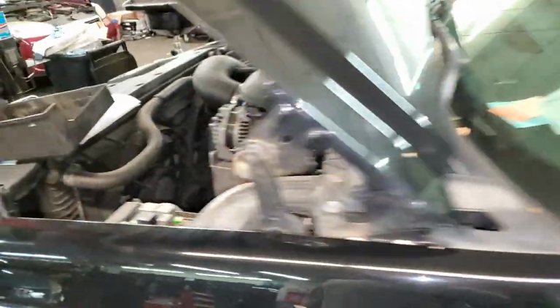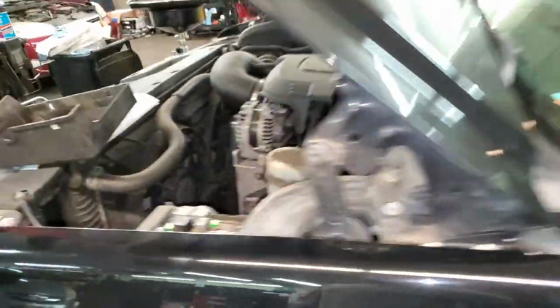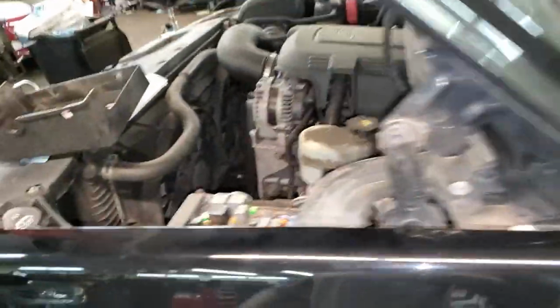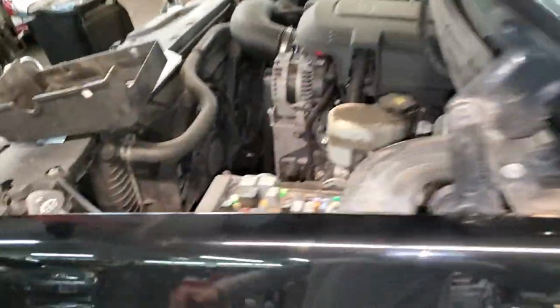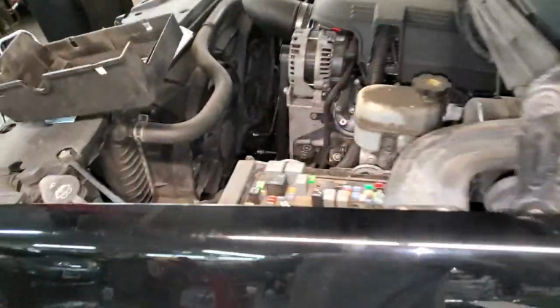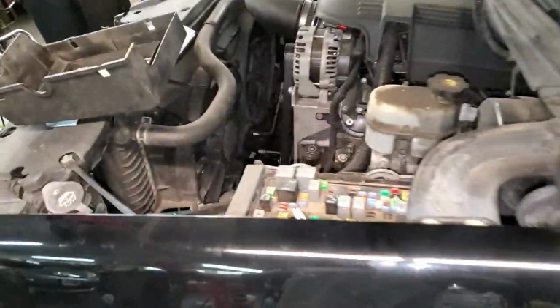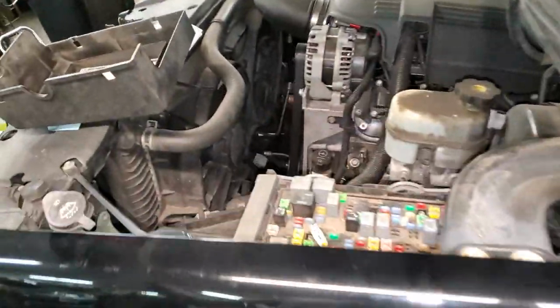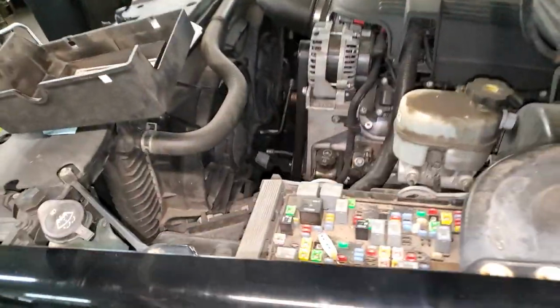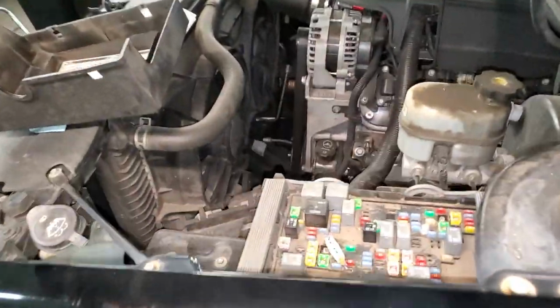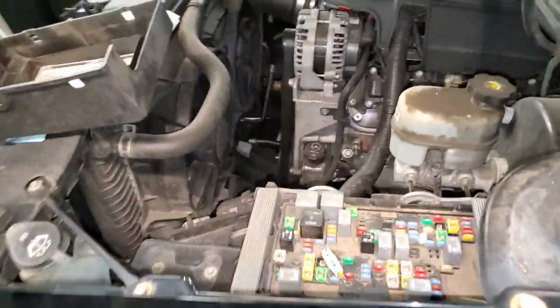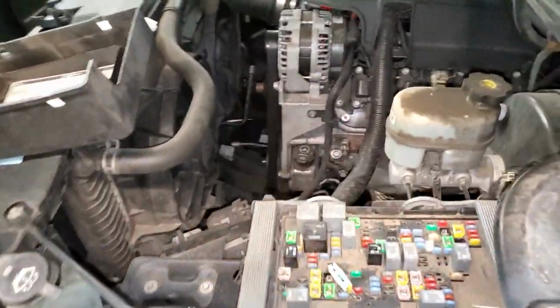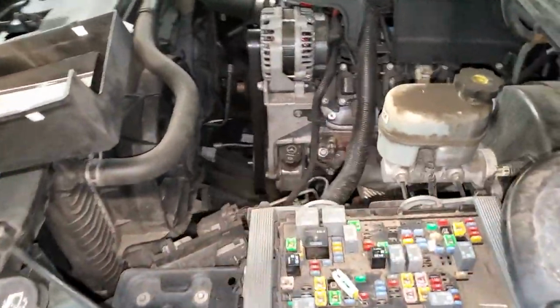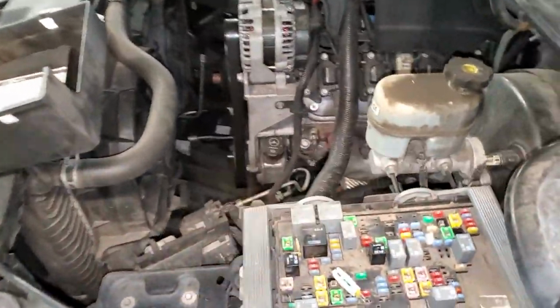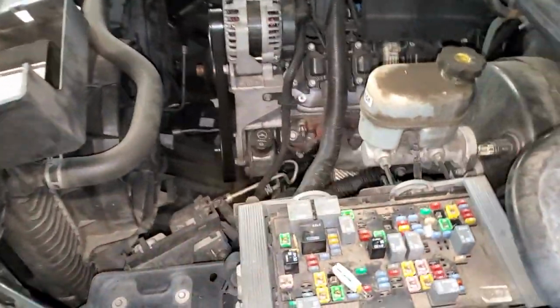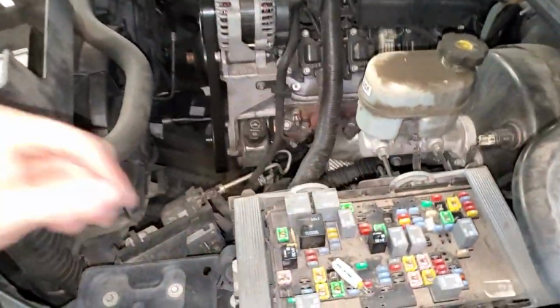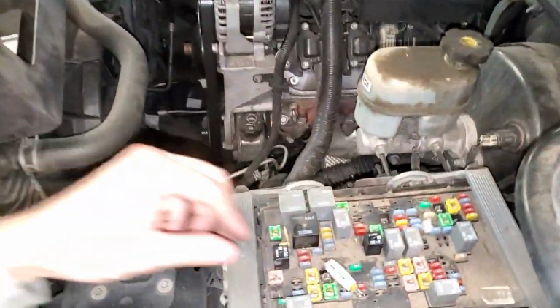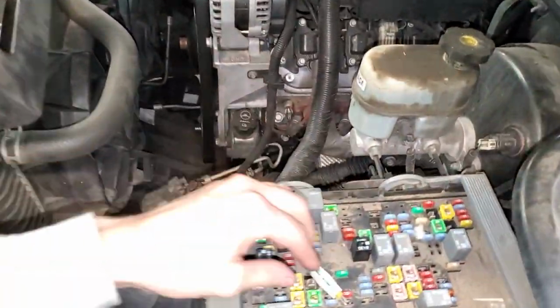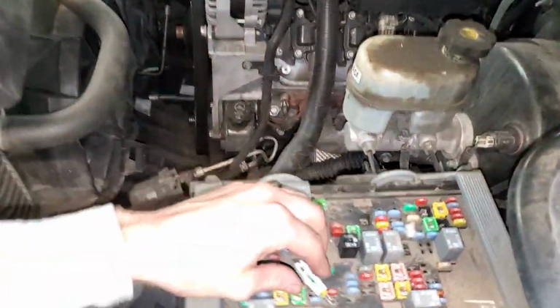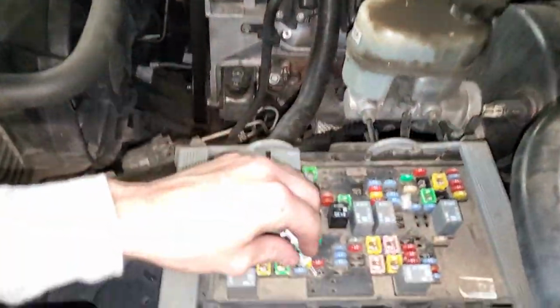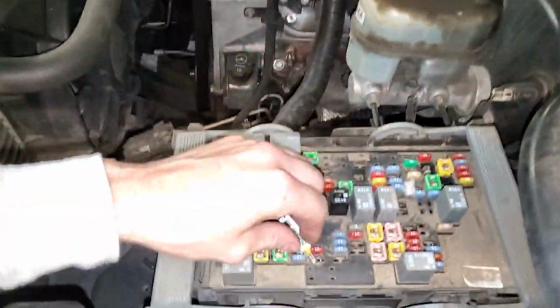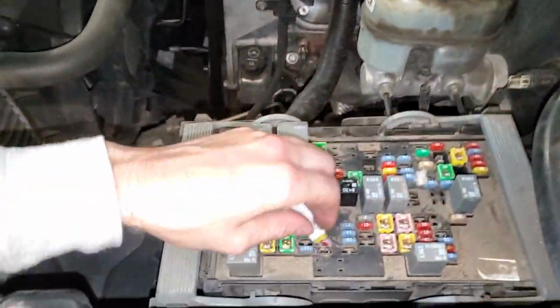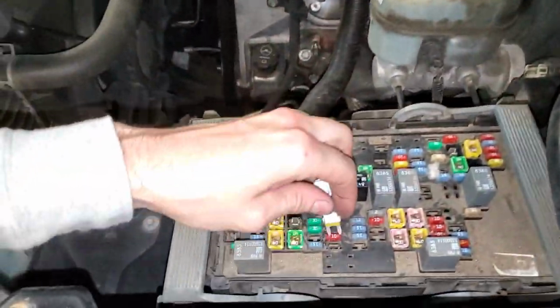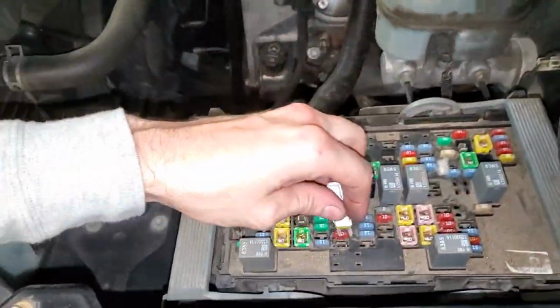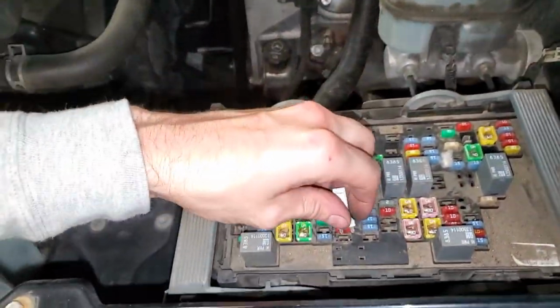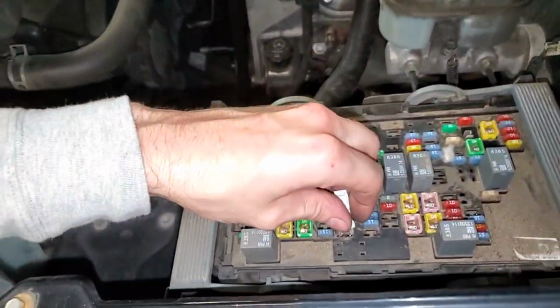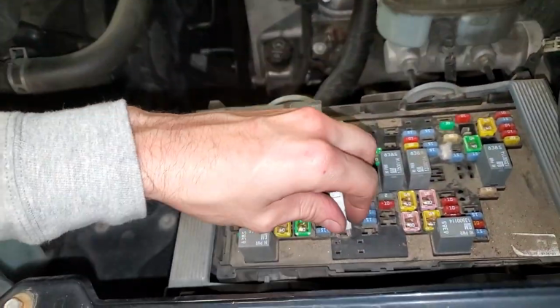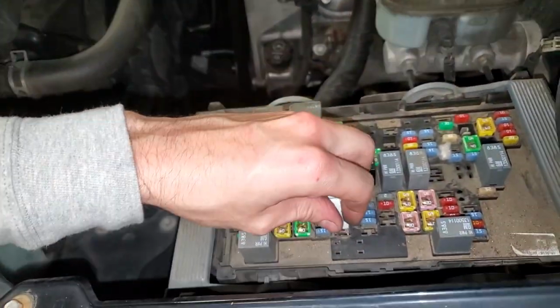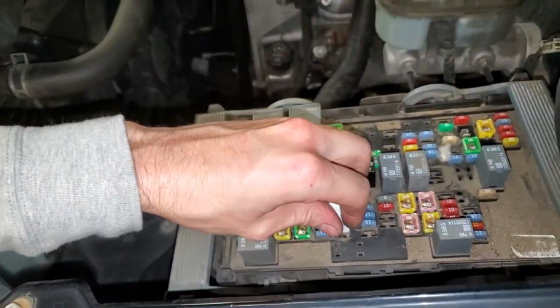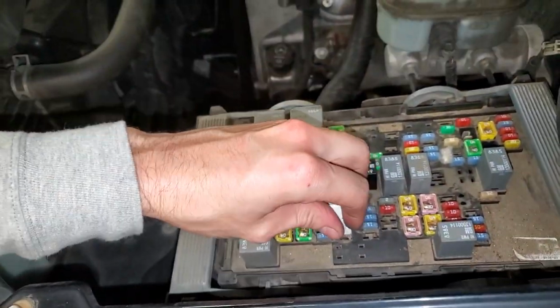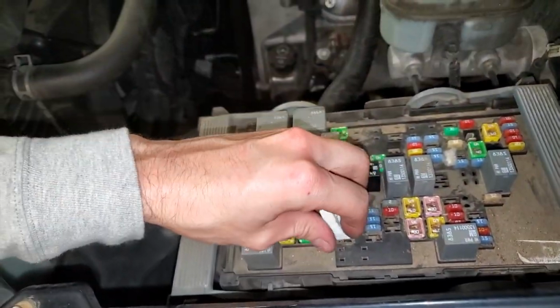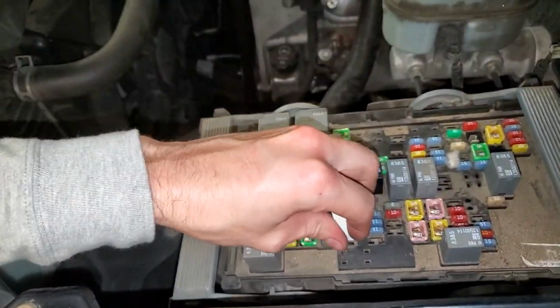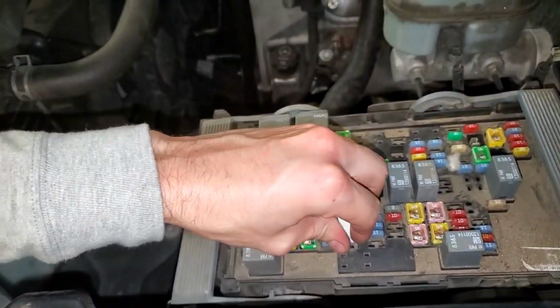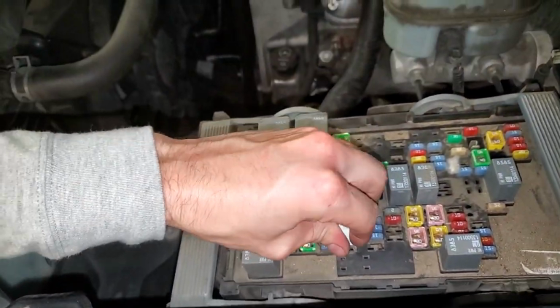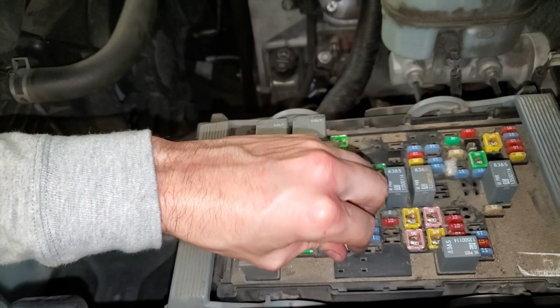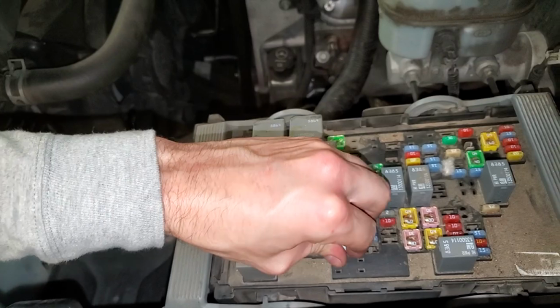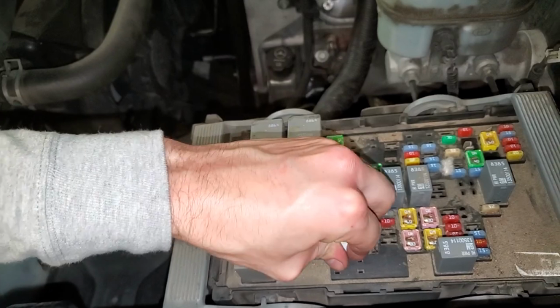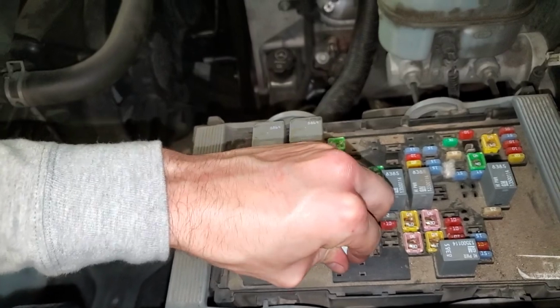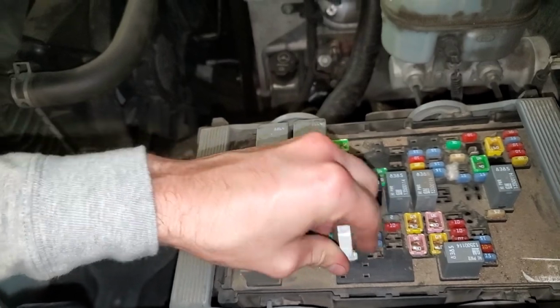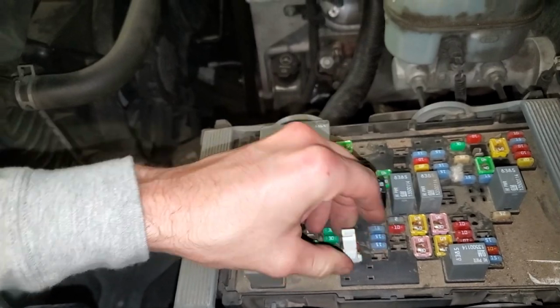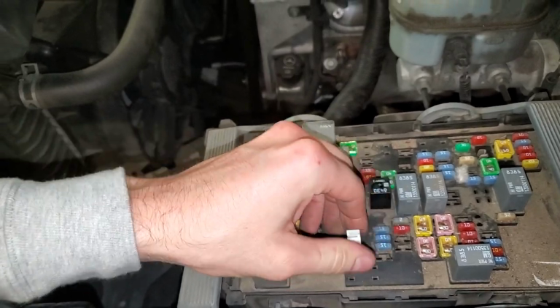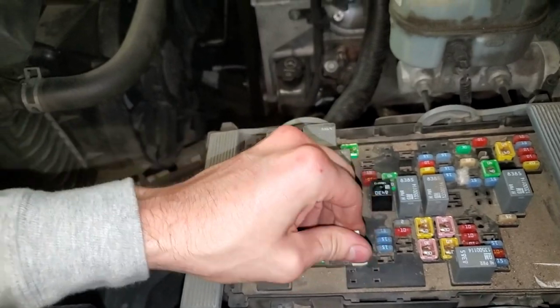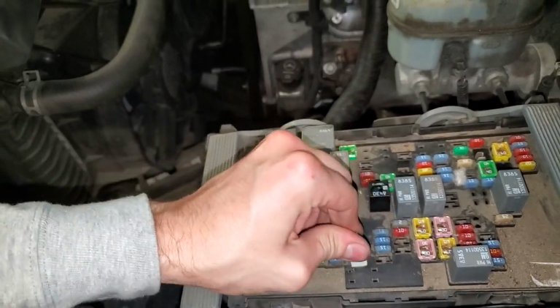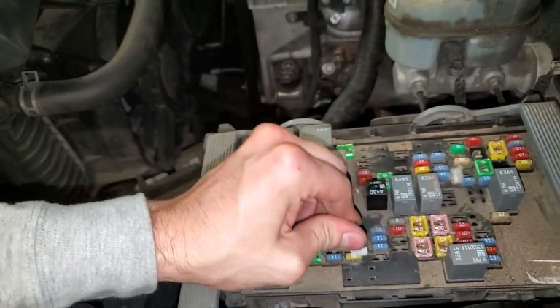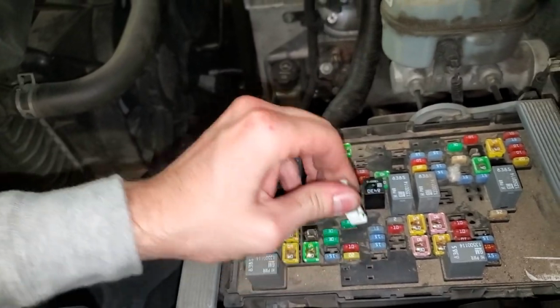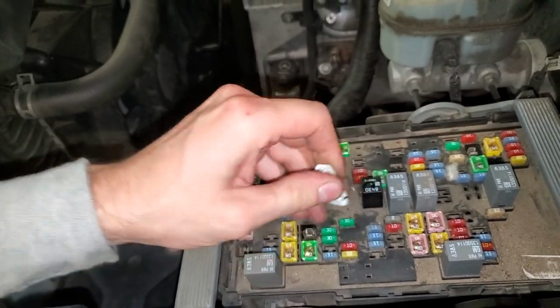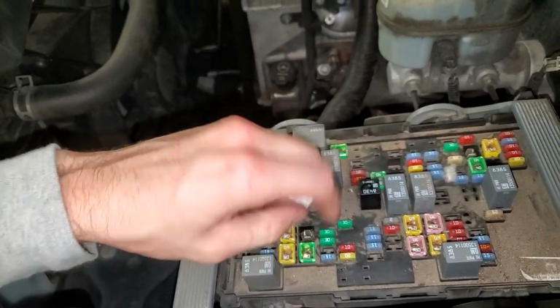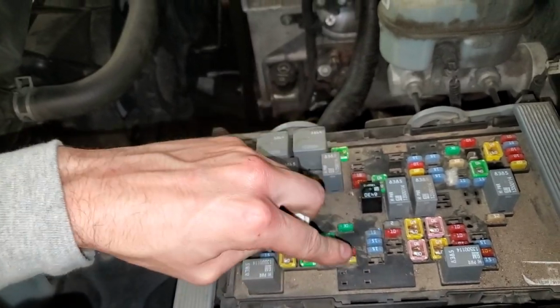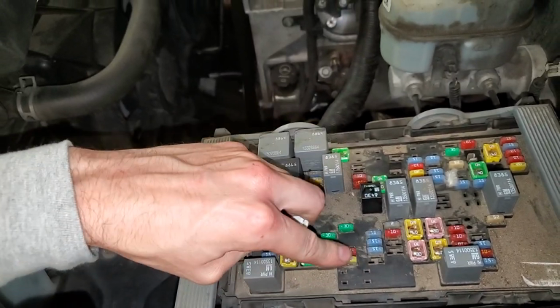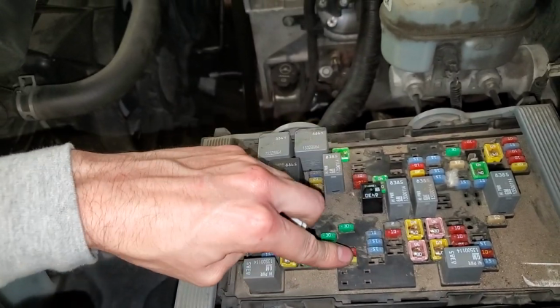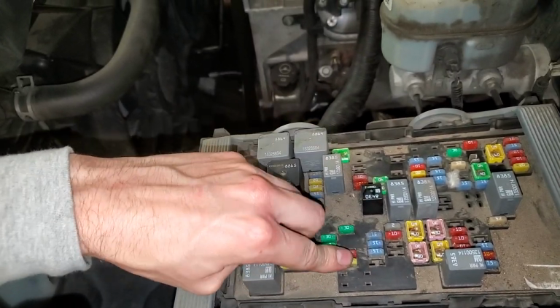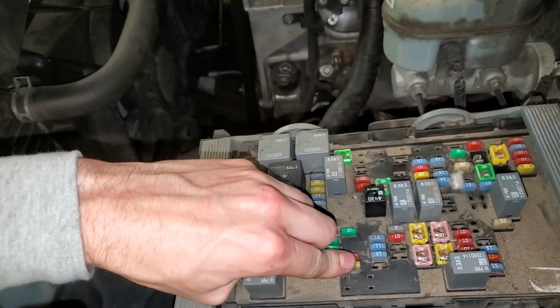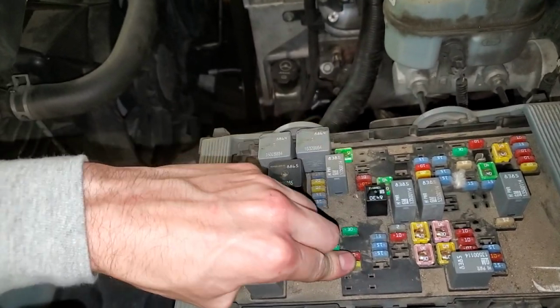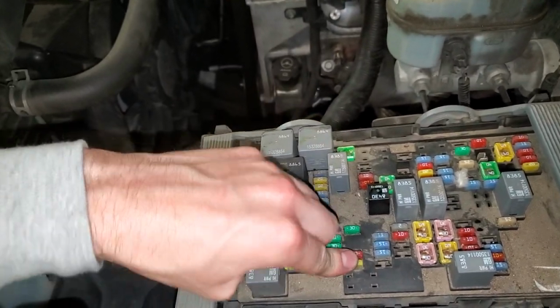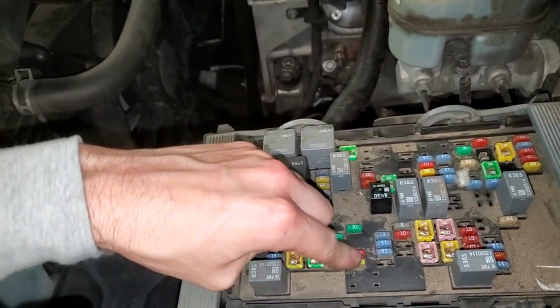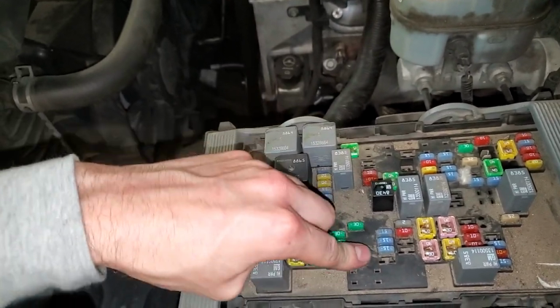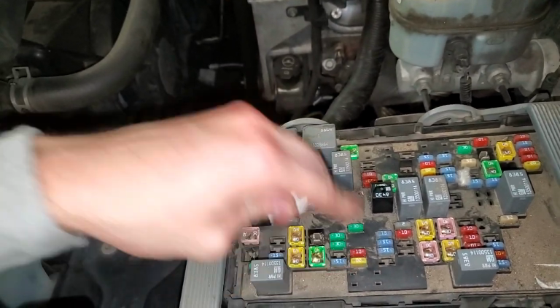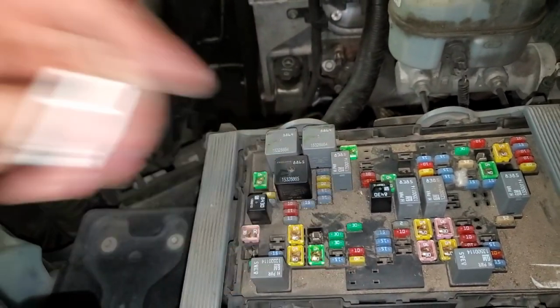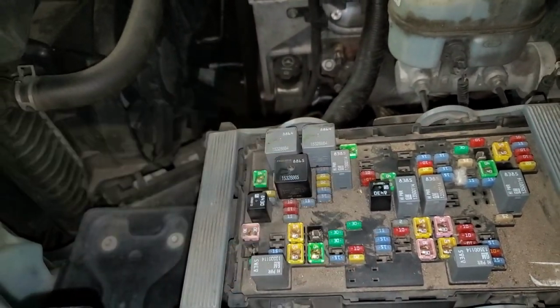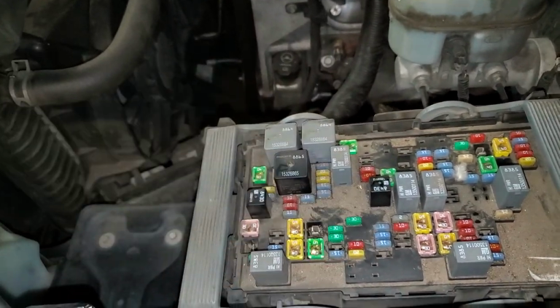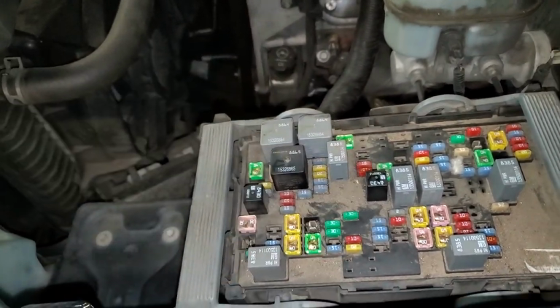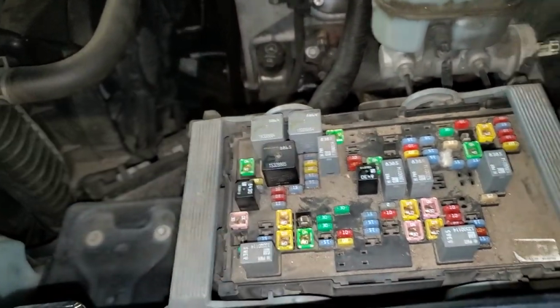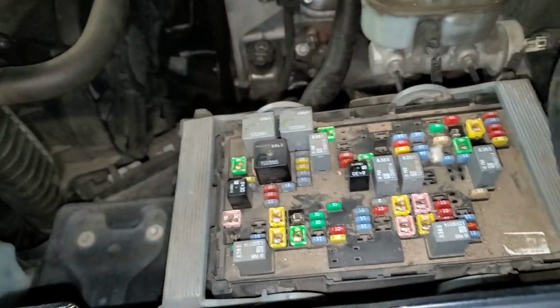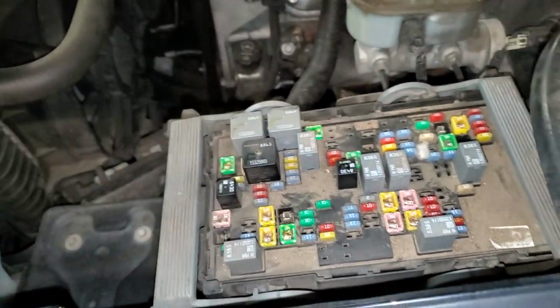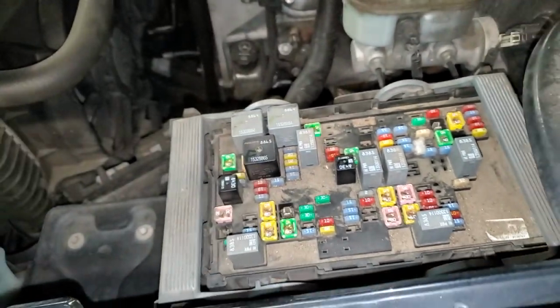So those are the three fuses for you to check. I hope this helps you guys figure it out — let me know if you have any questions.